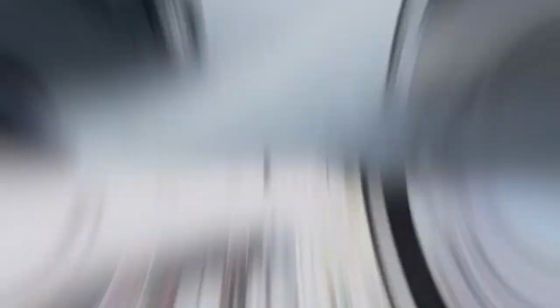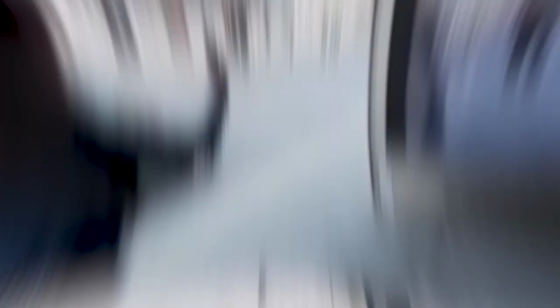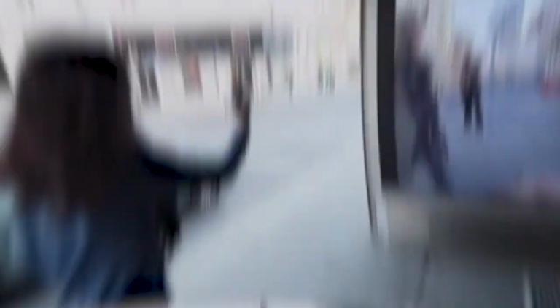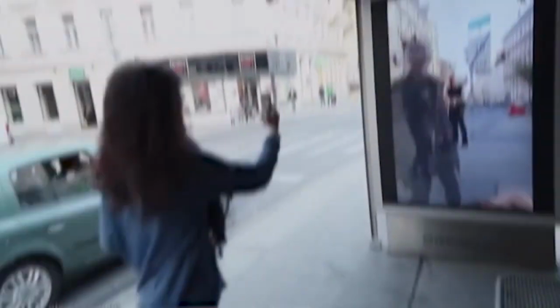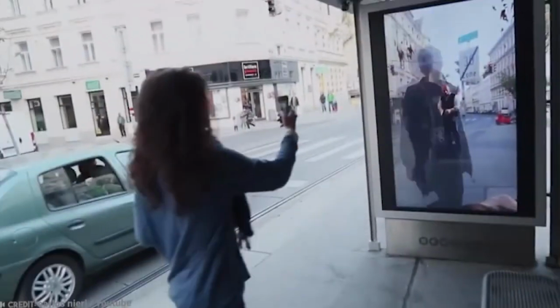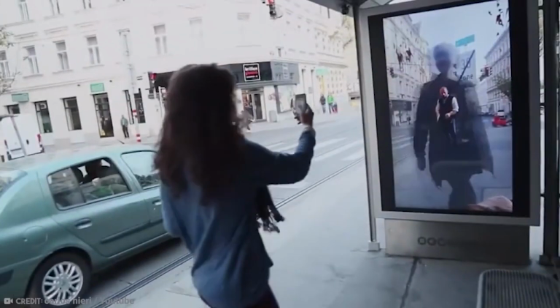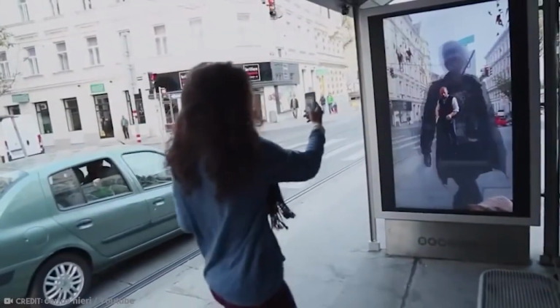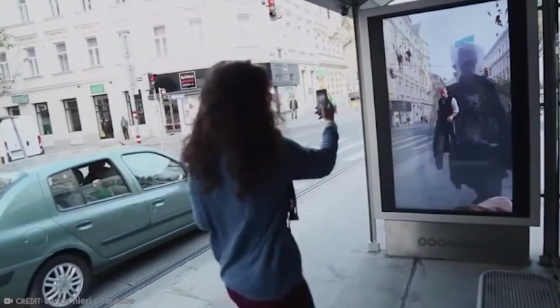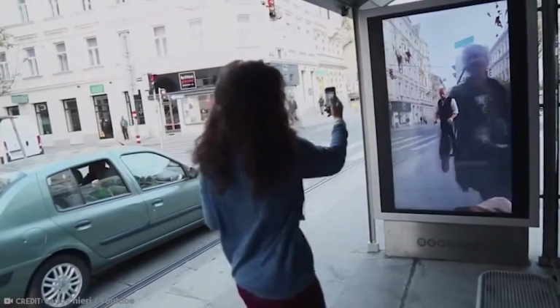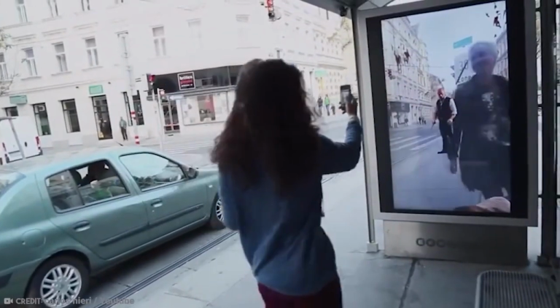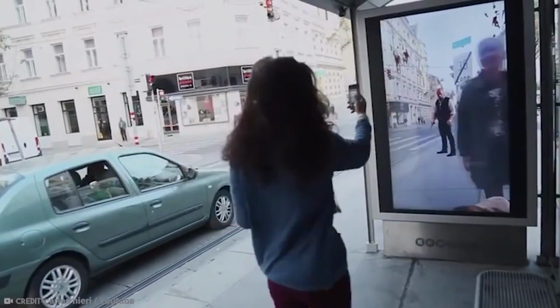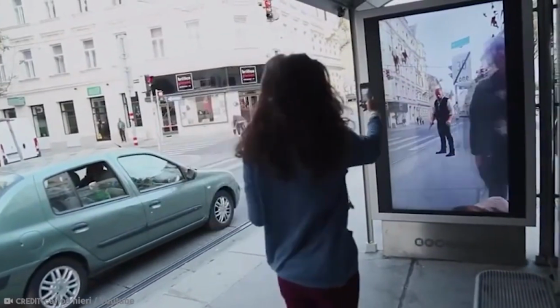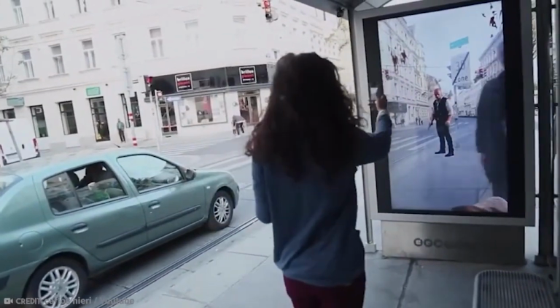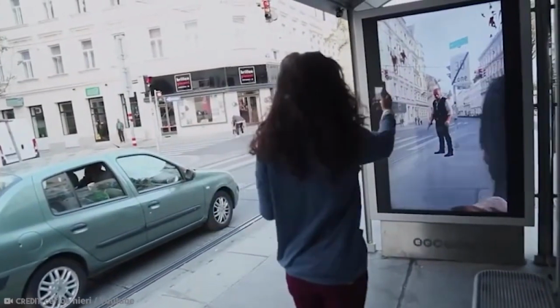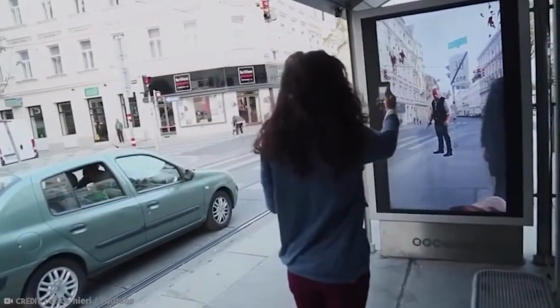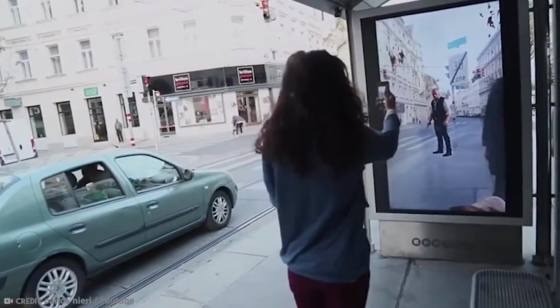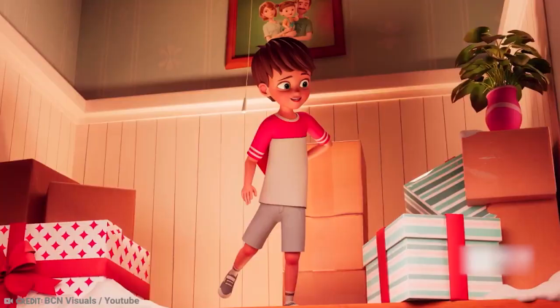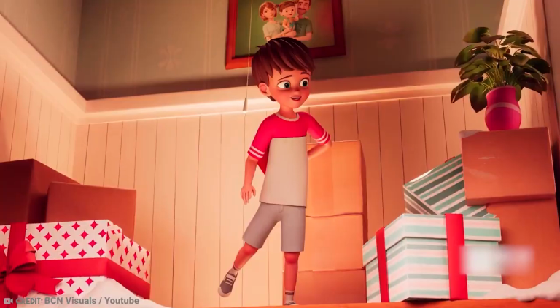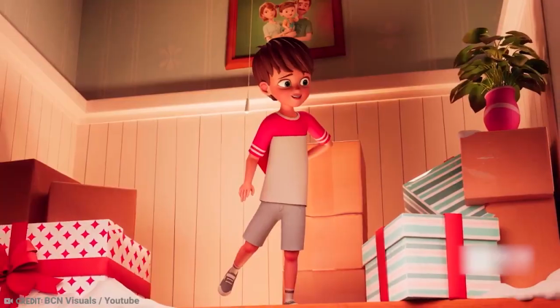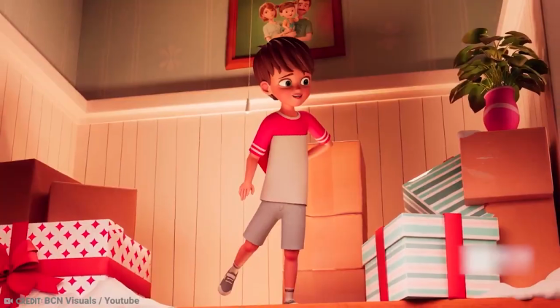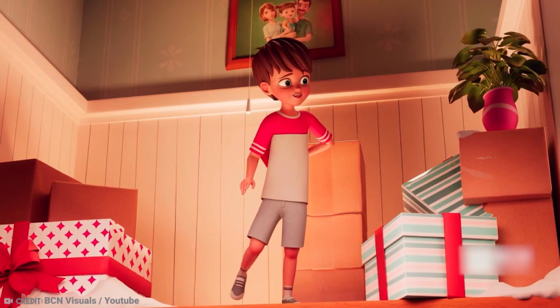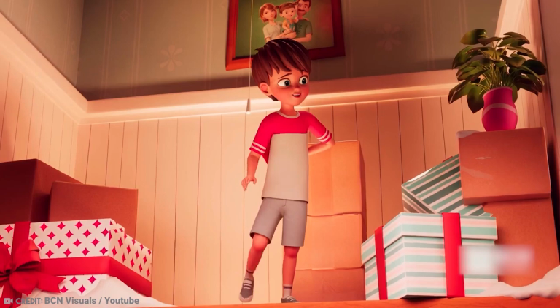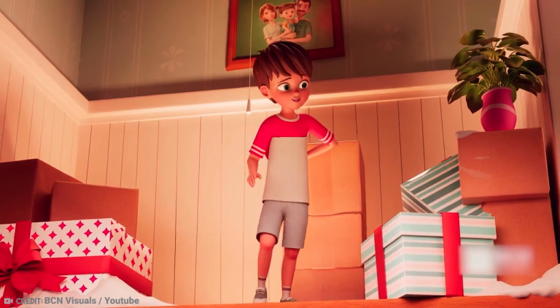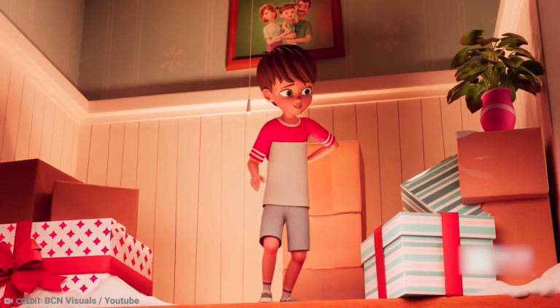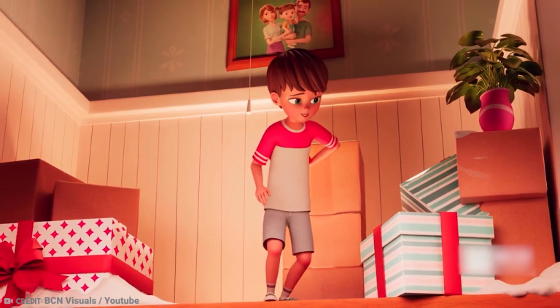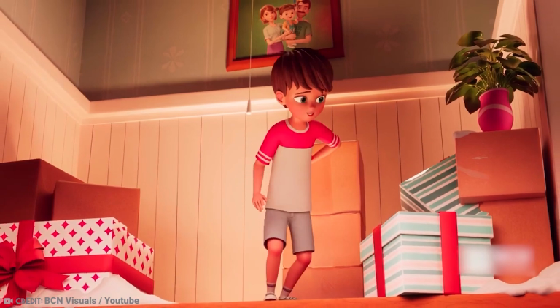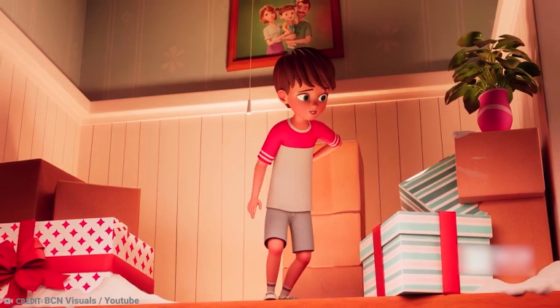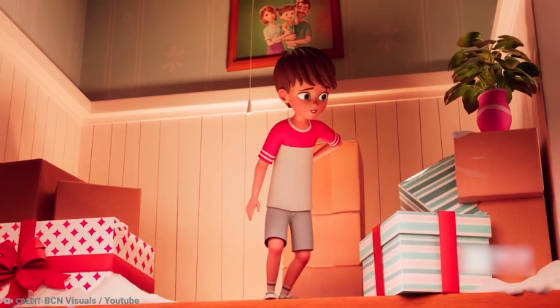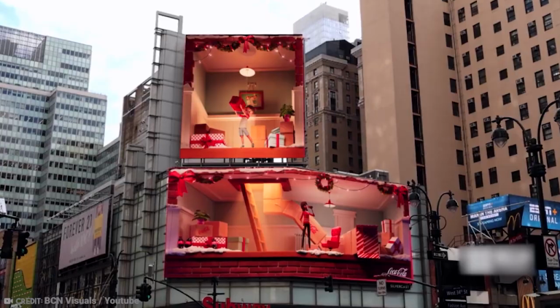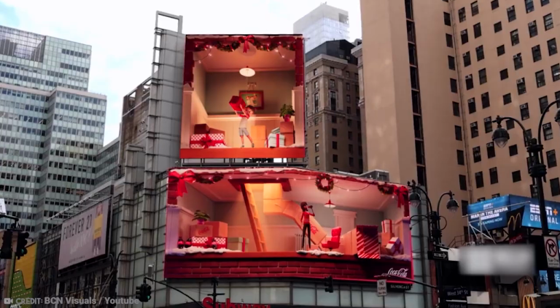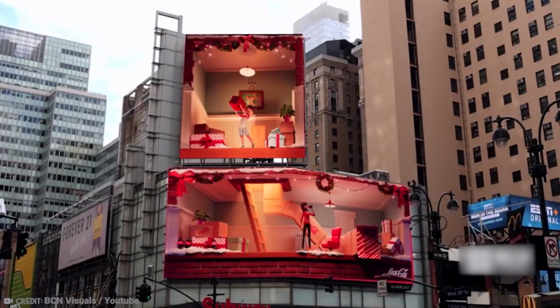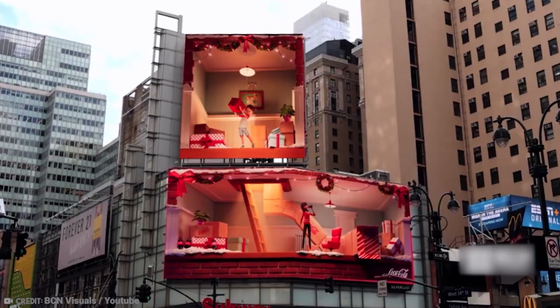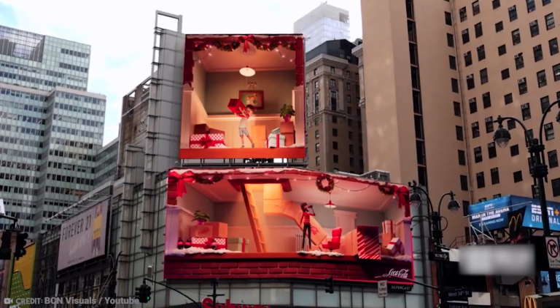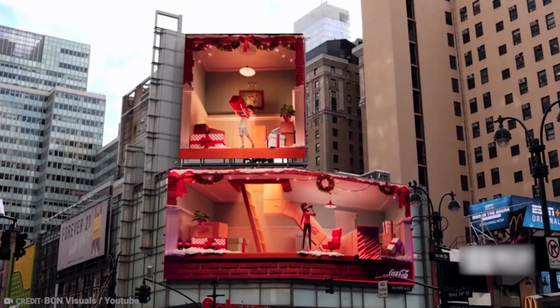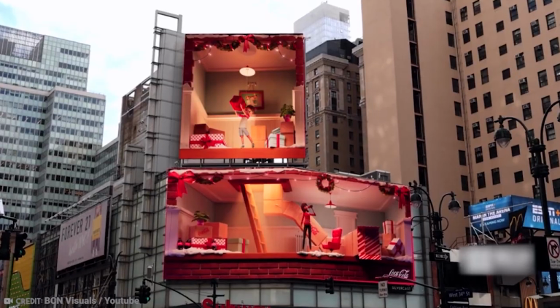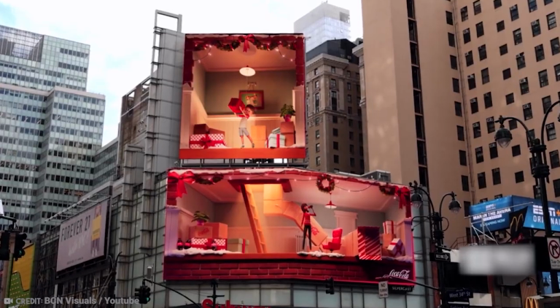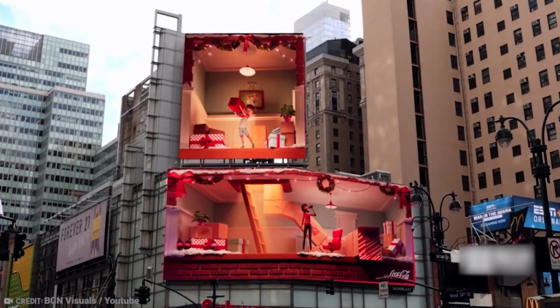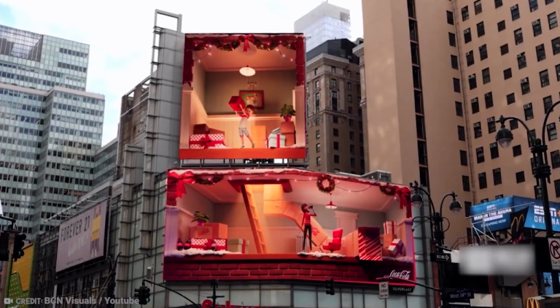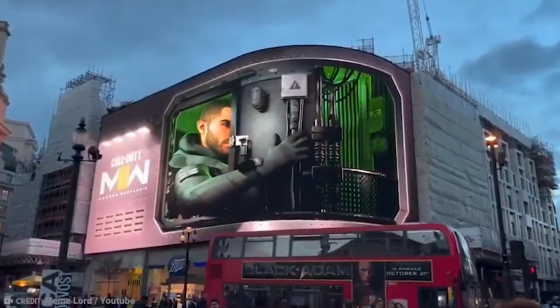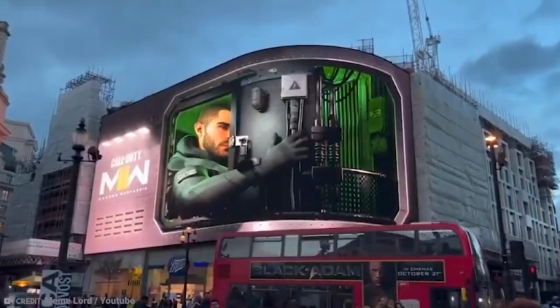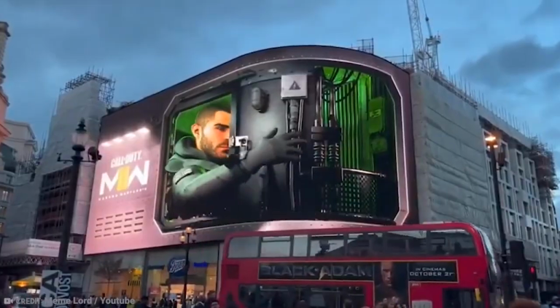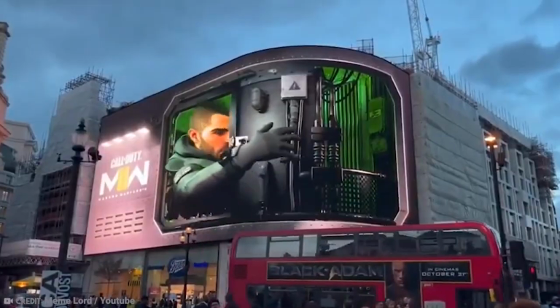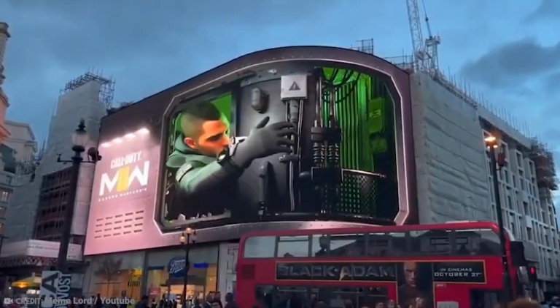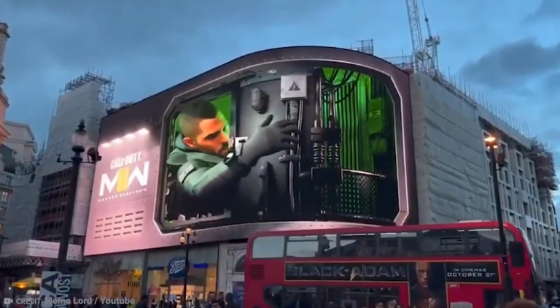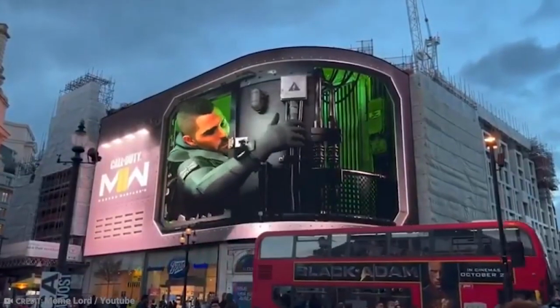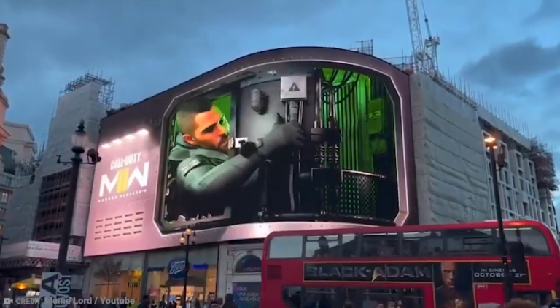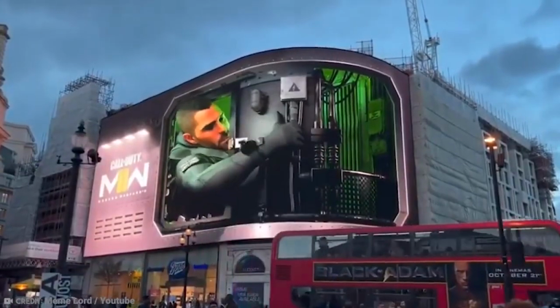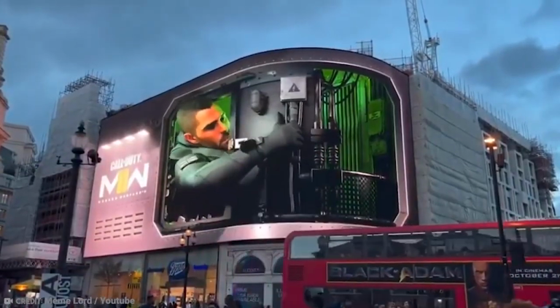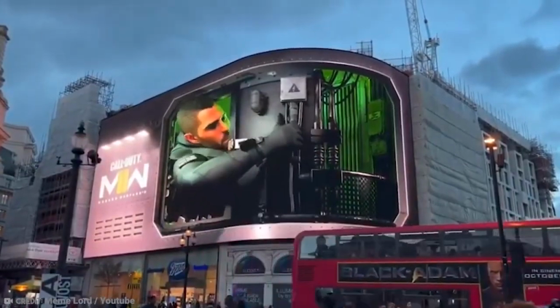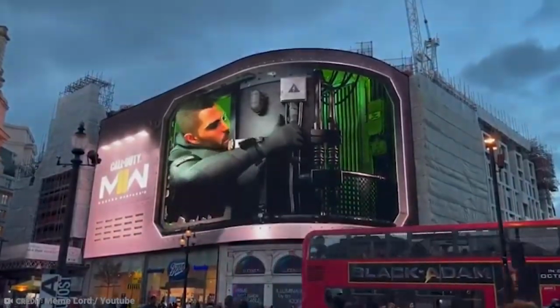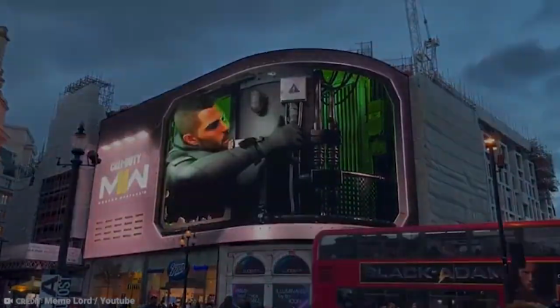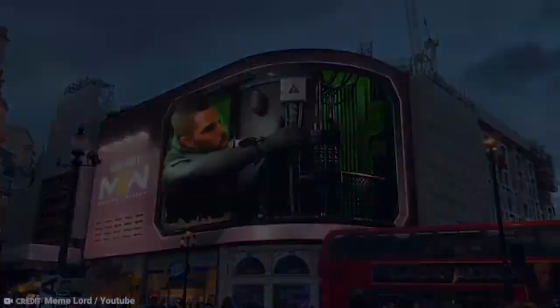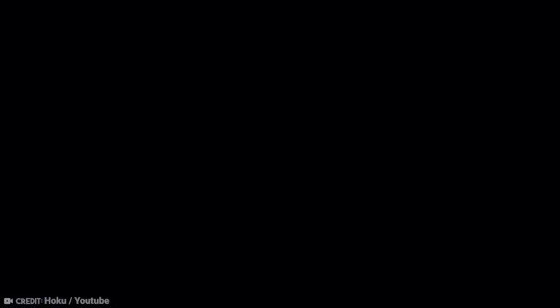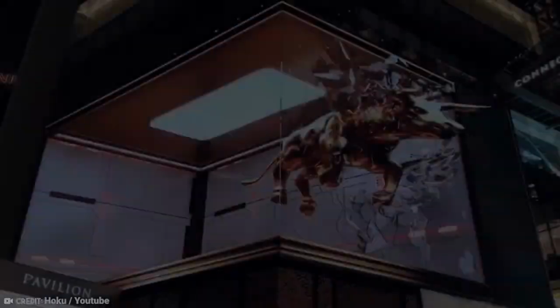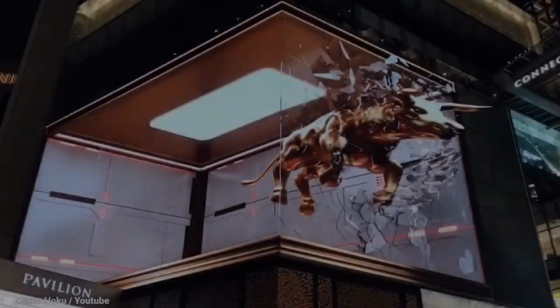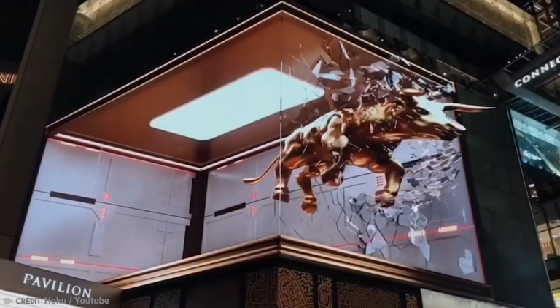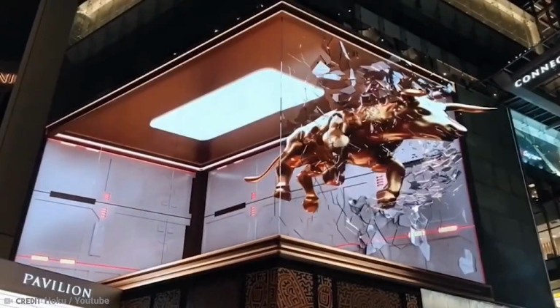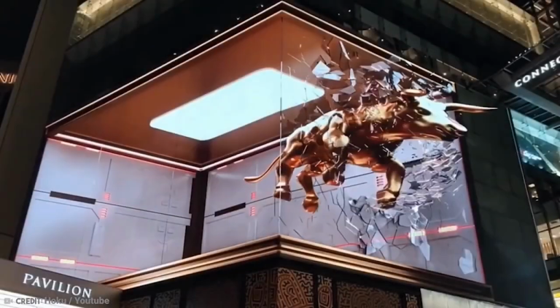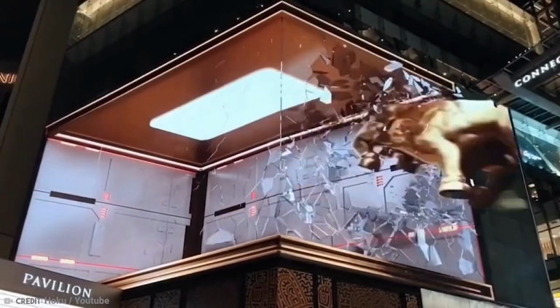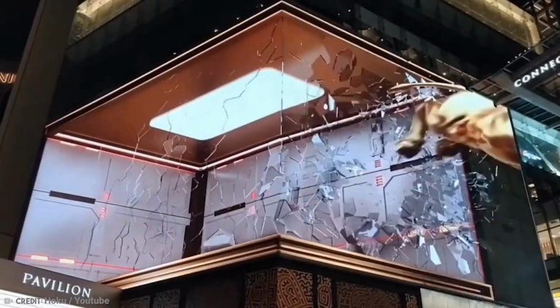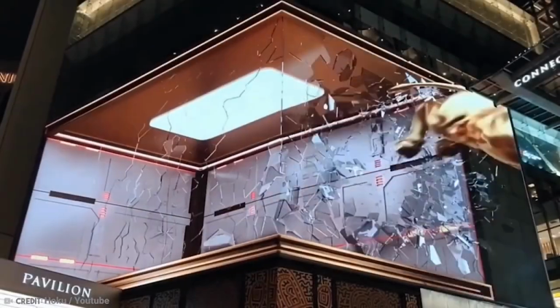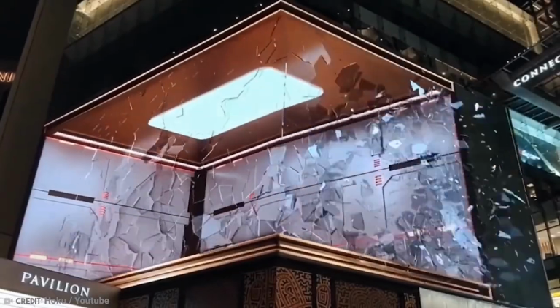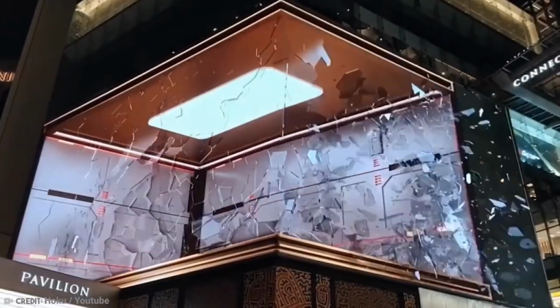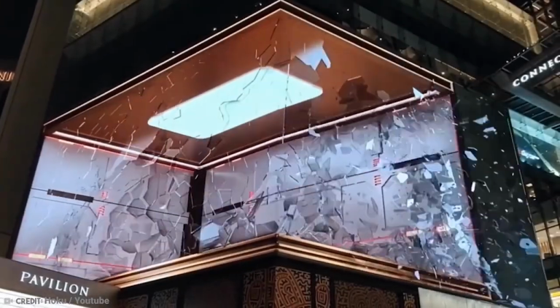So, without further ado, let's have a look at the world's most amazing 3D billboards. Let's get started.